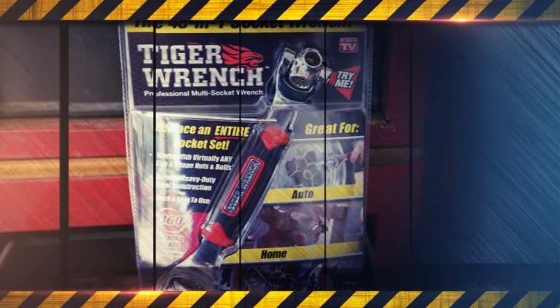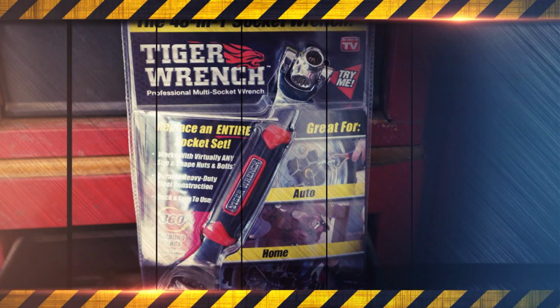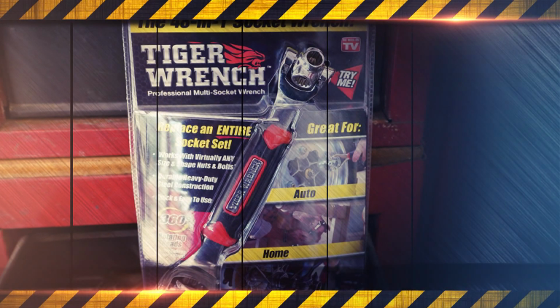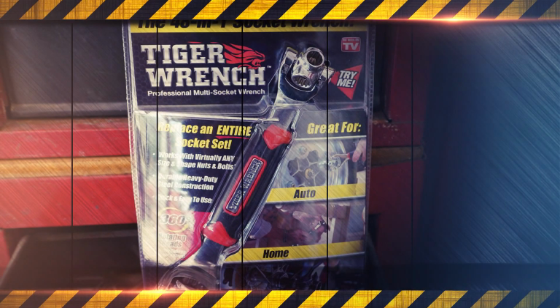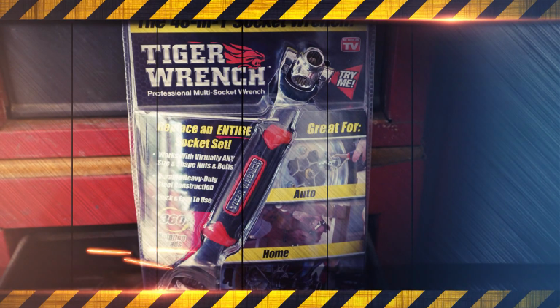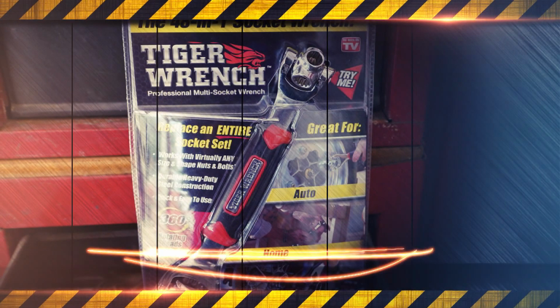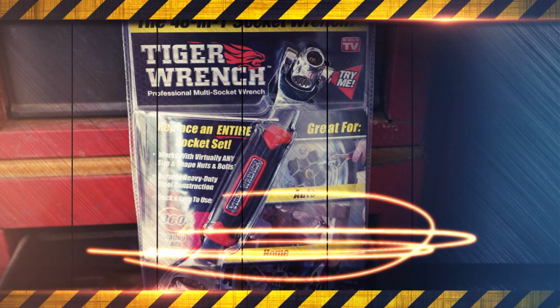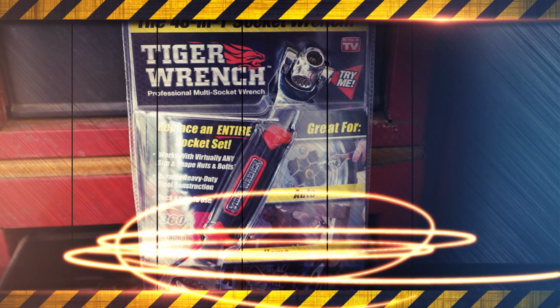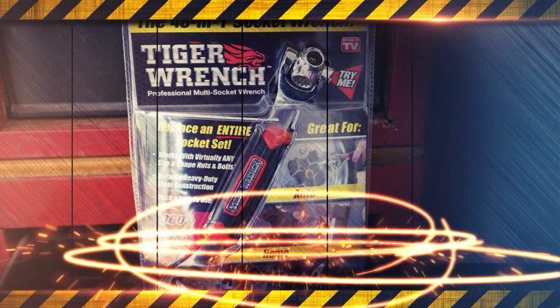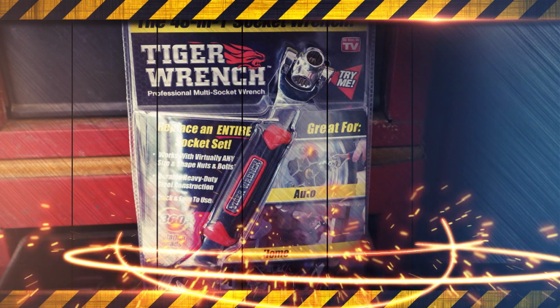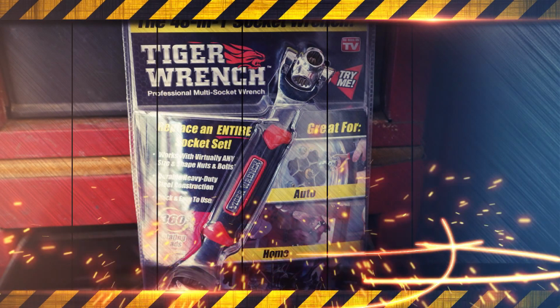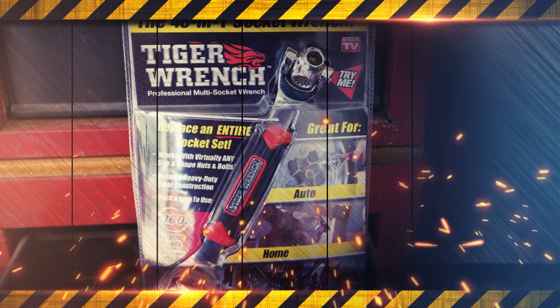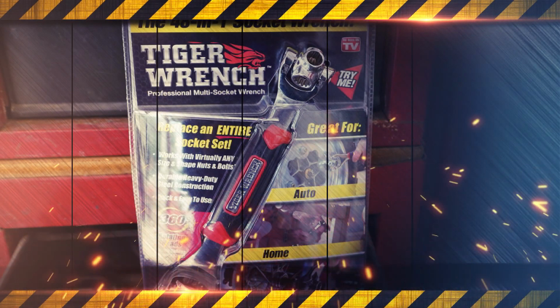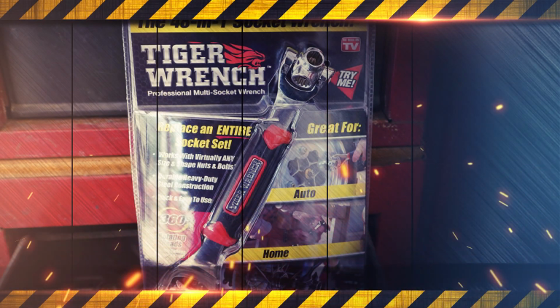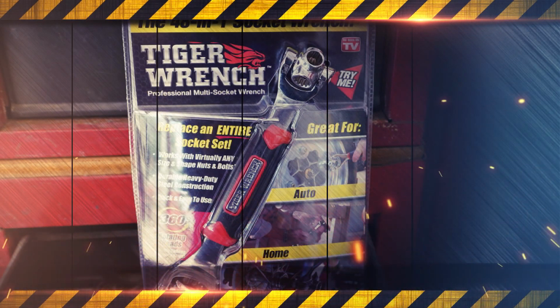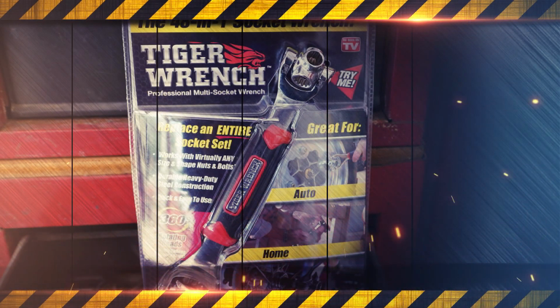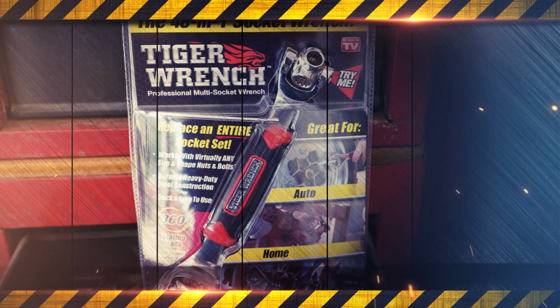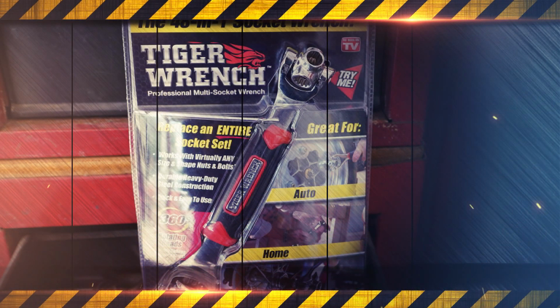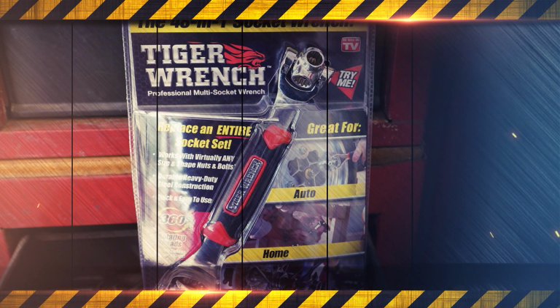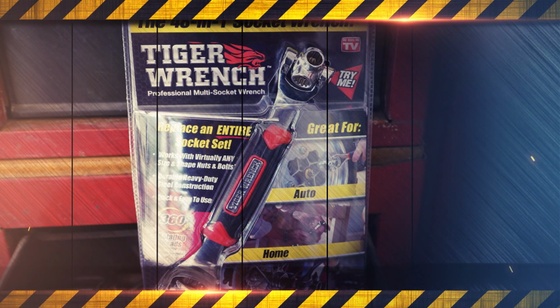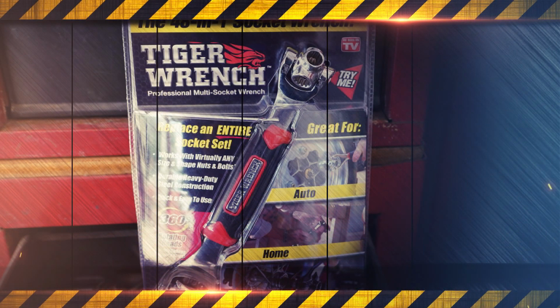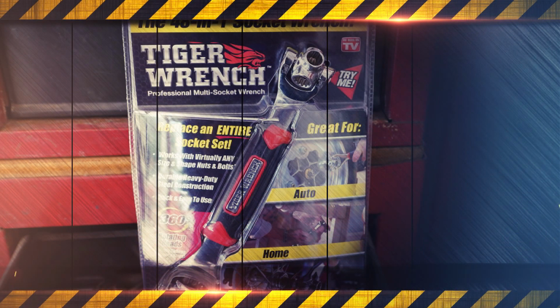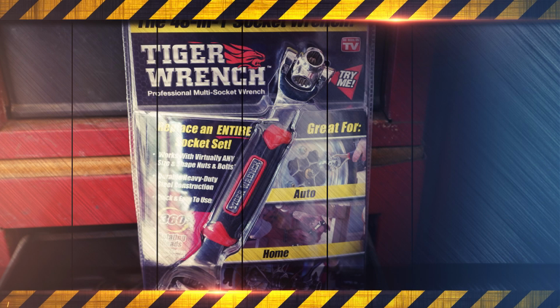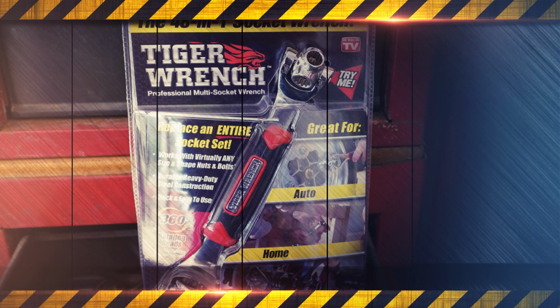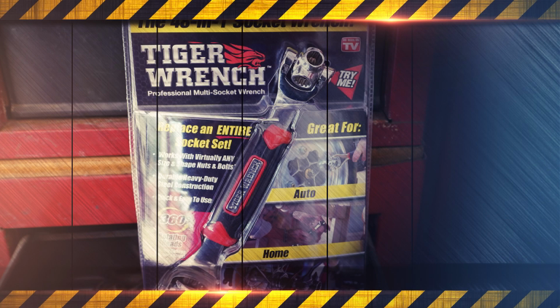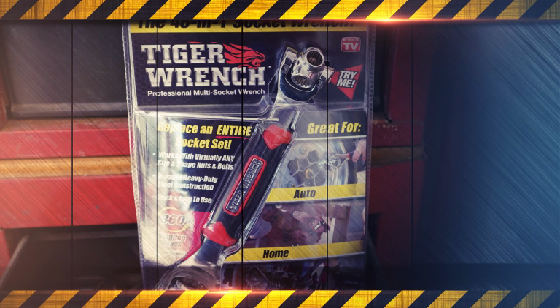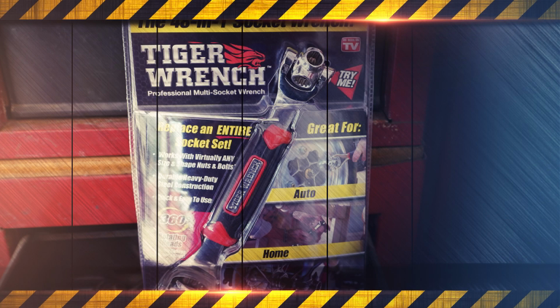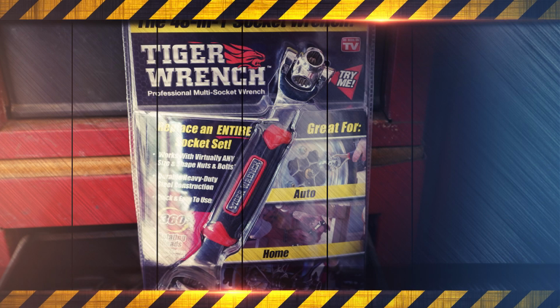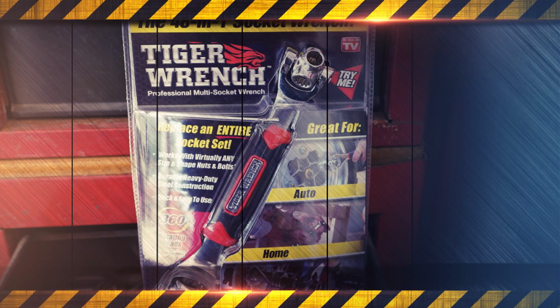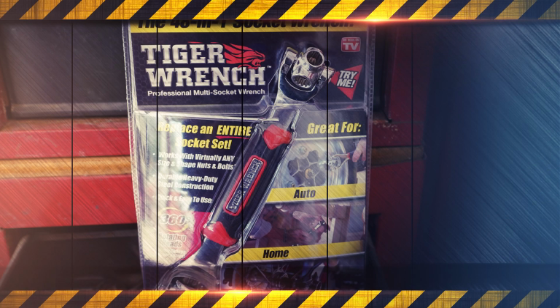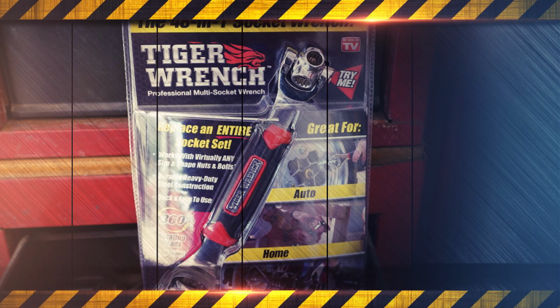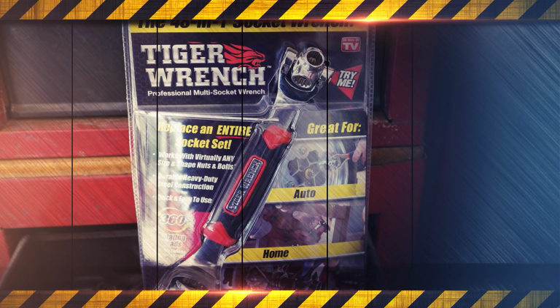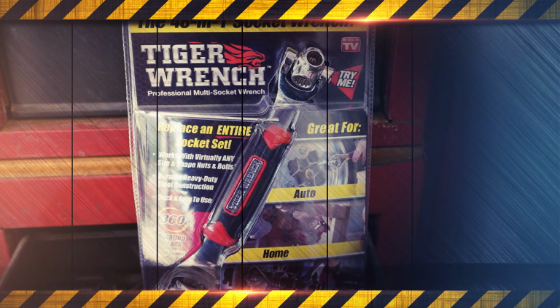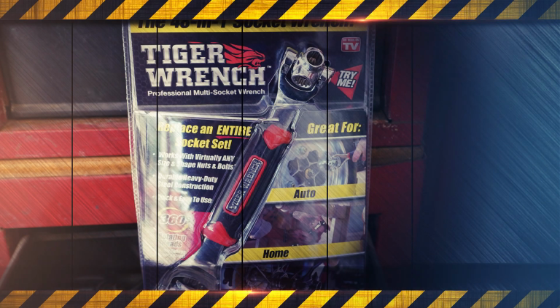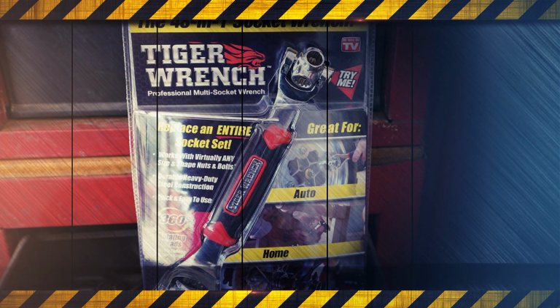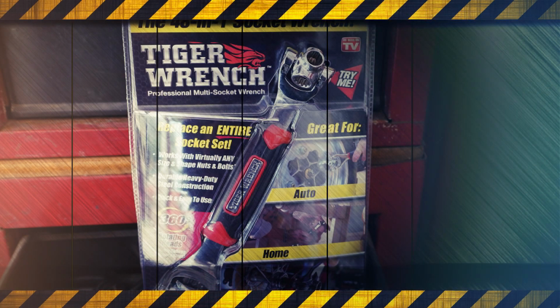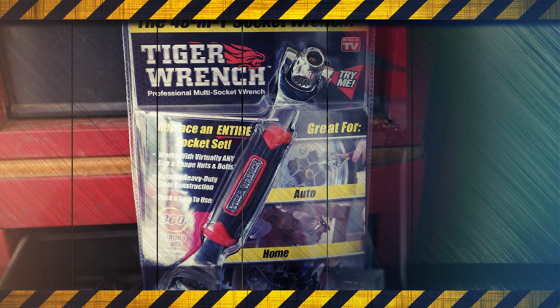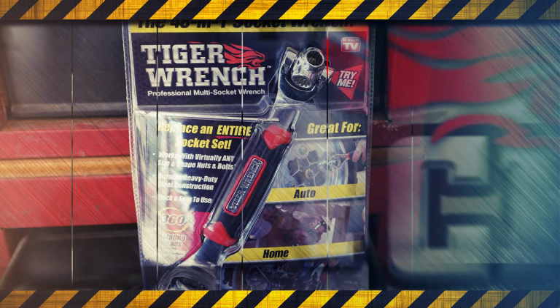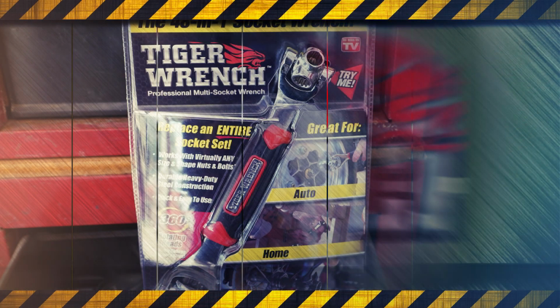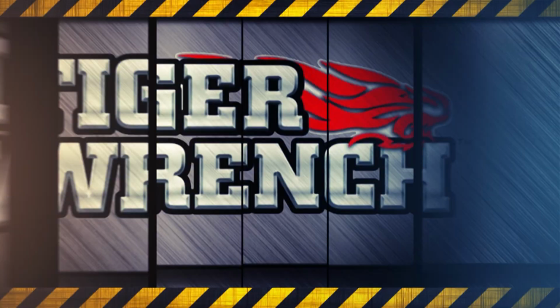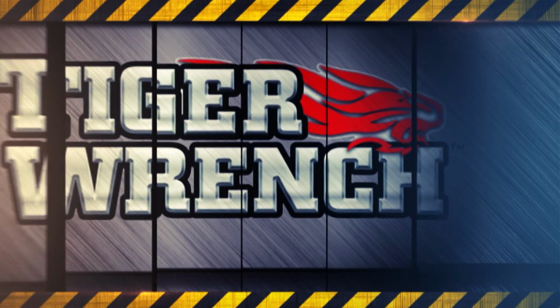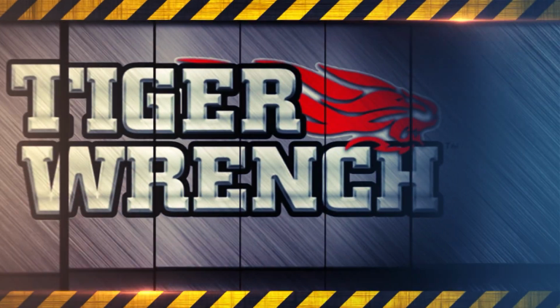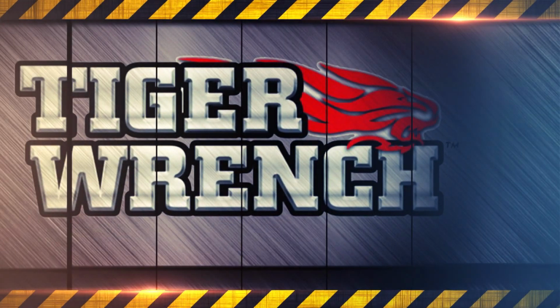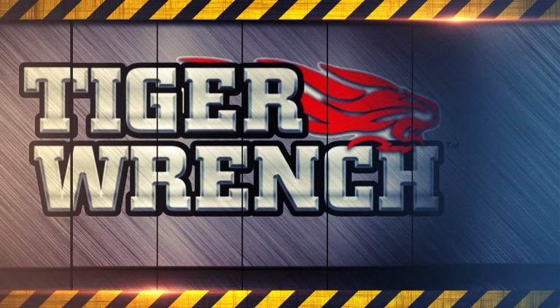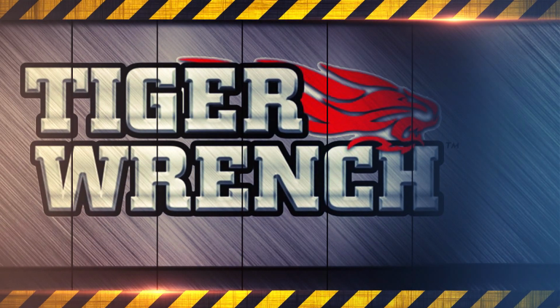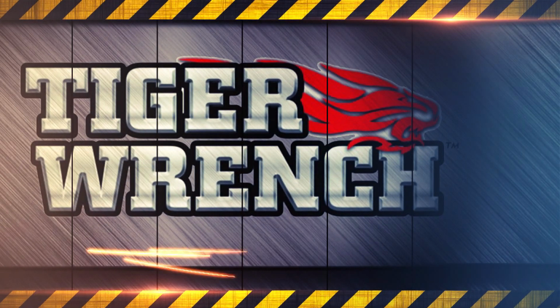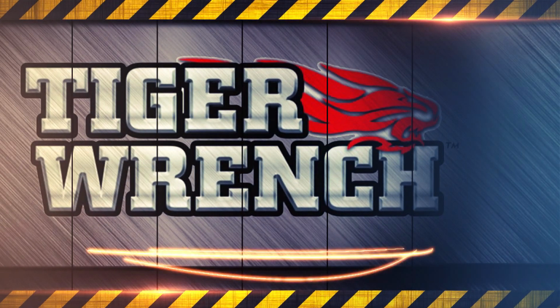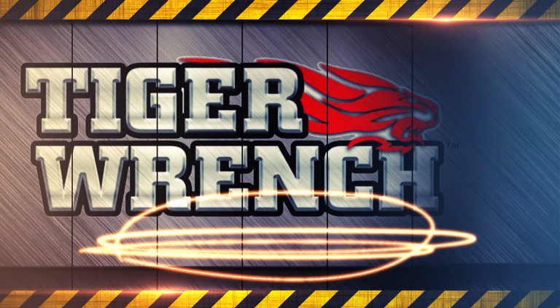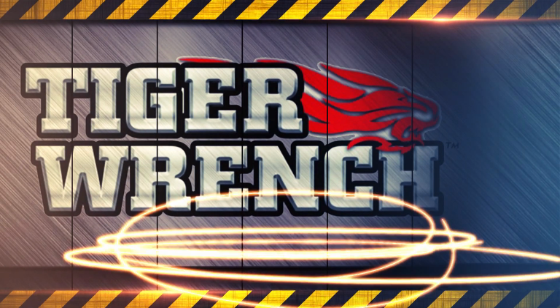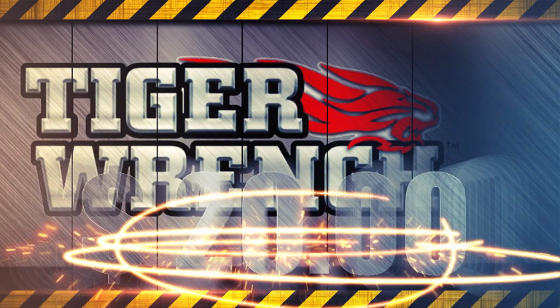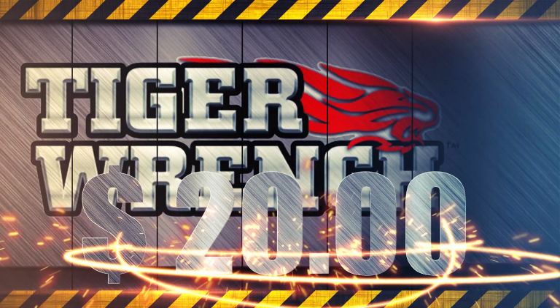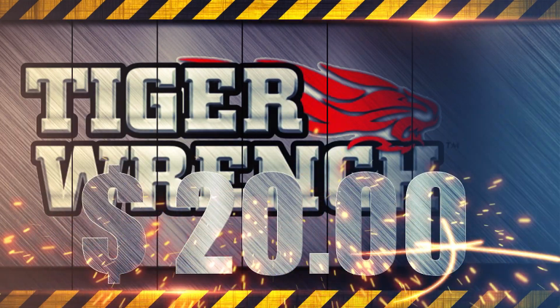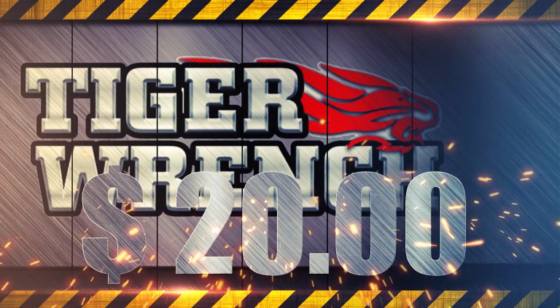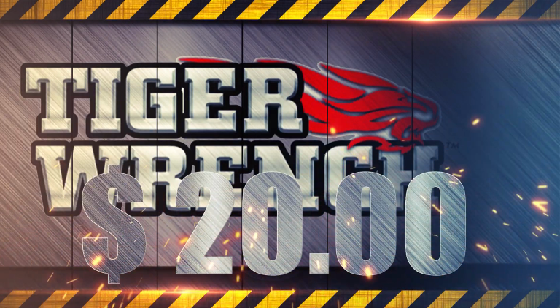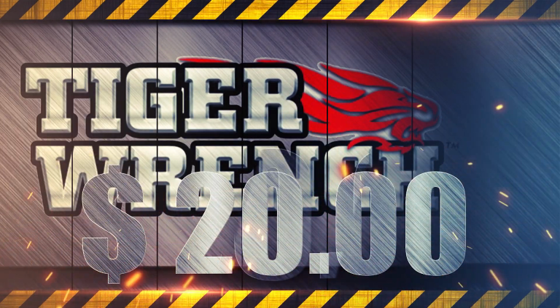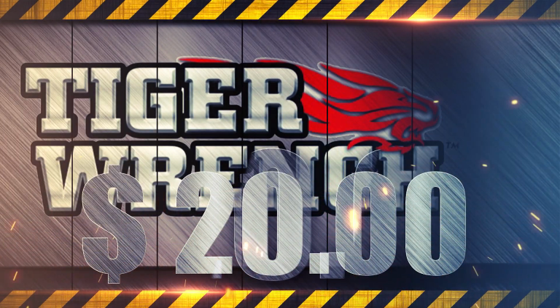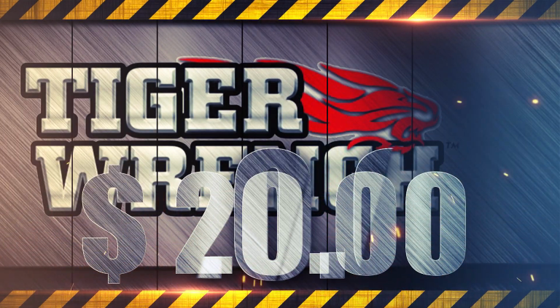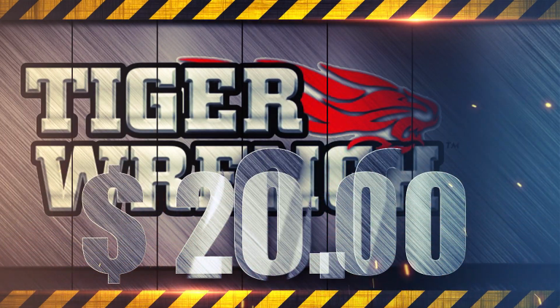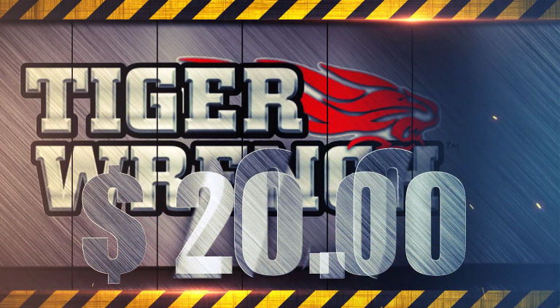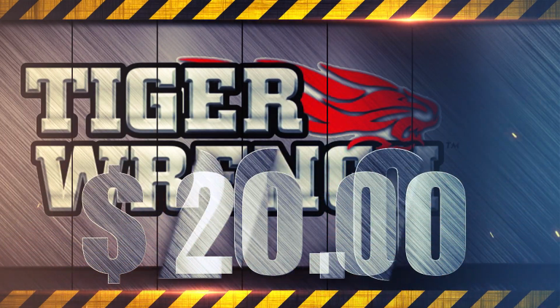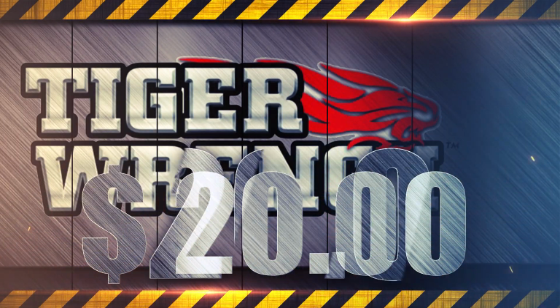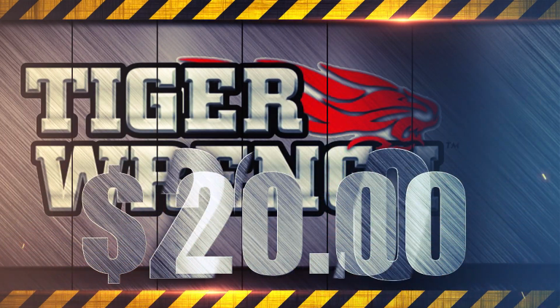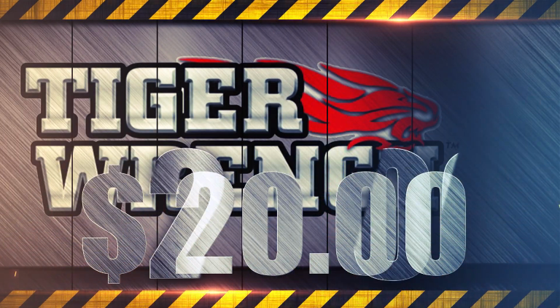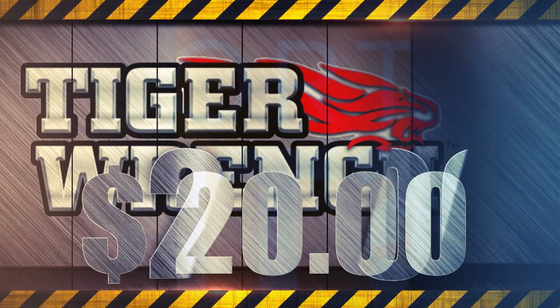The Tiger wrench is in most stores' tool sections and online. We got it for 20 bucks.